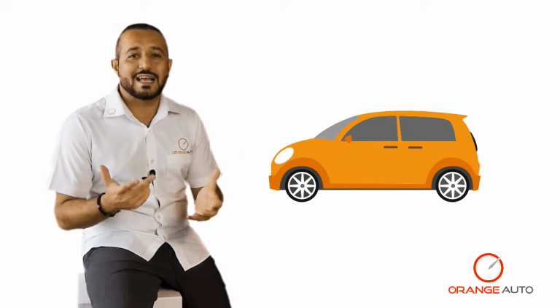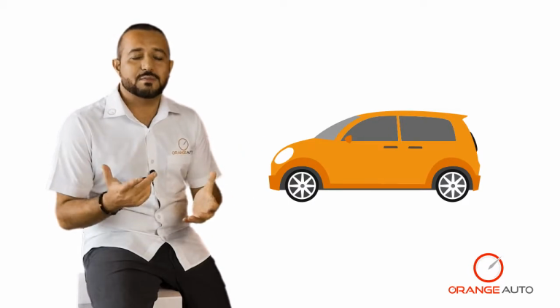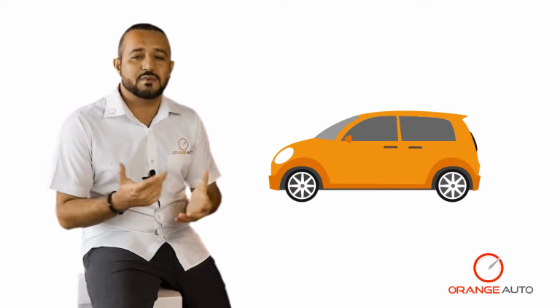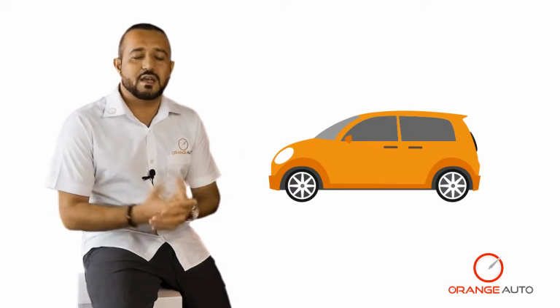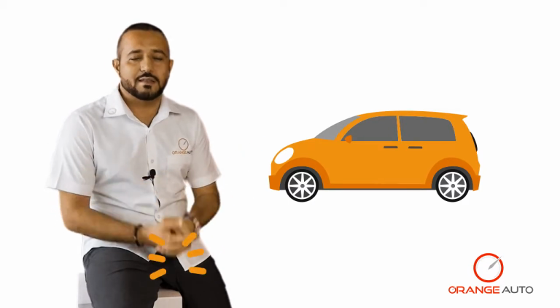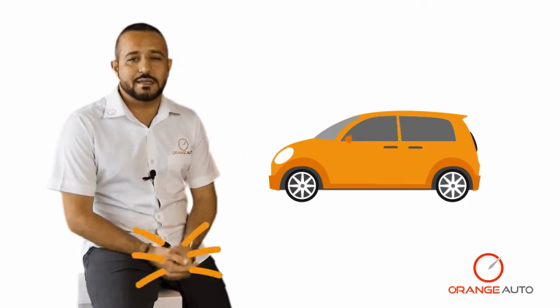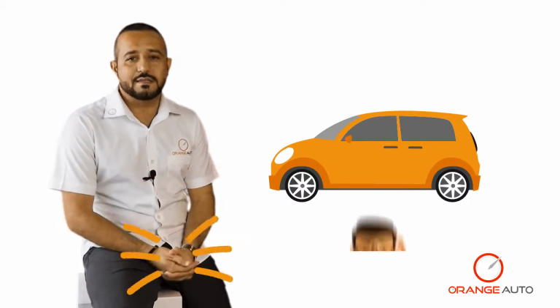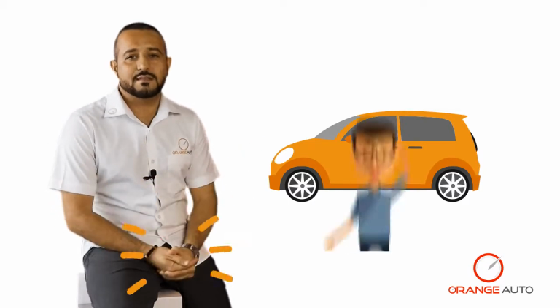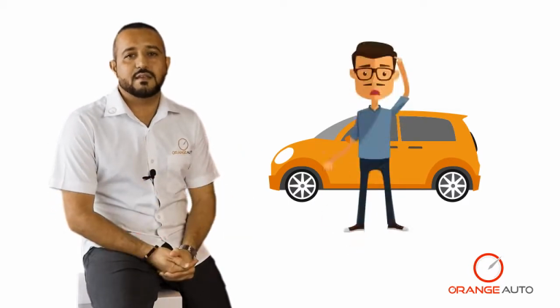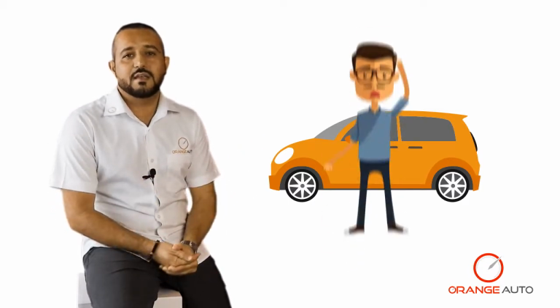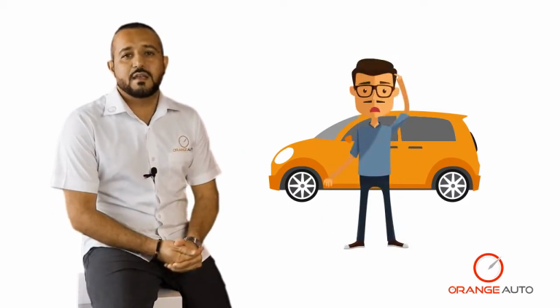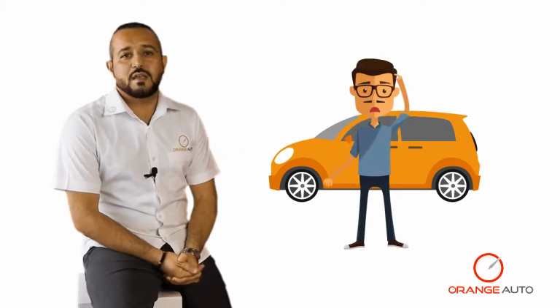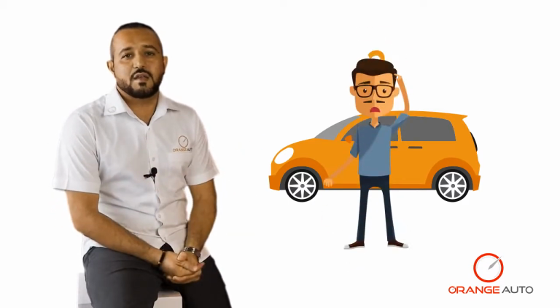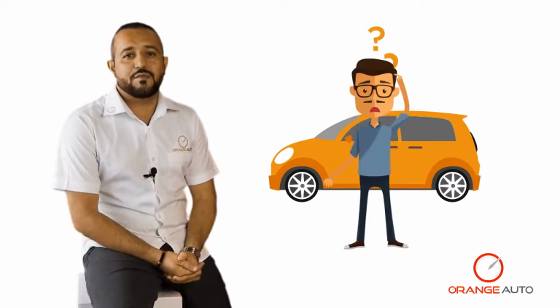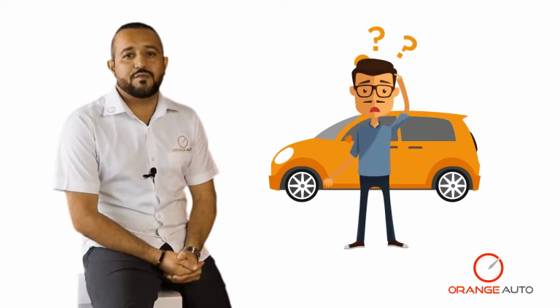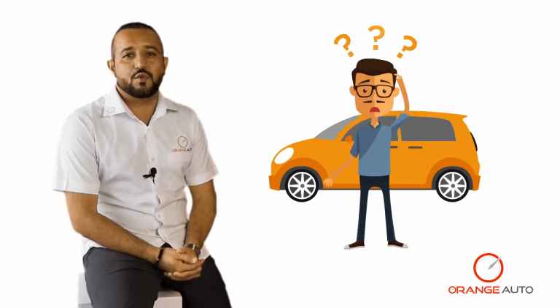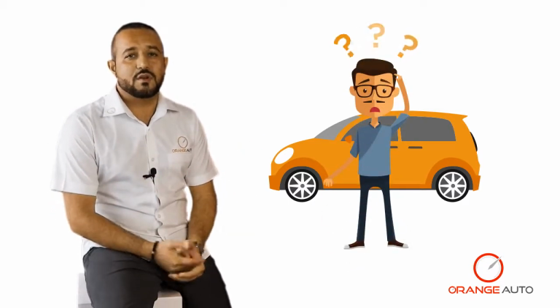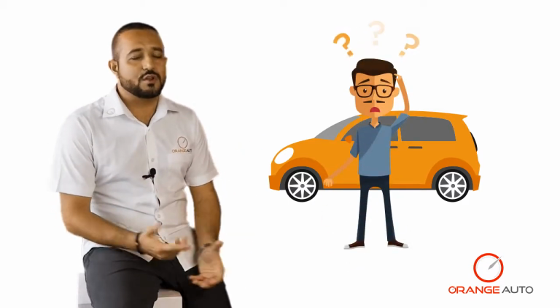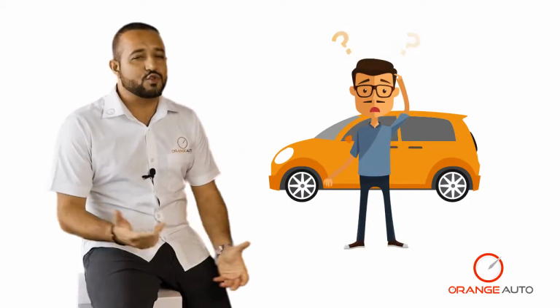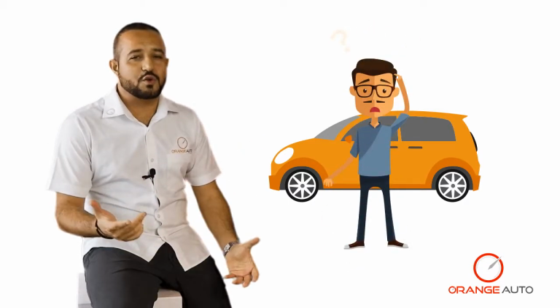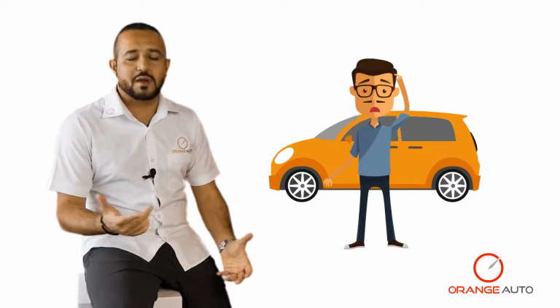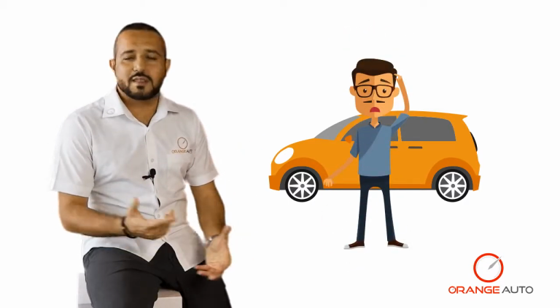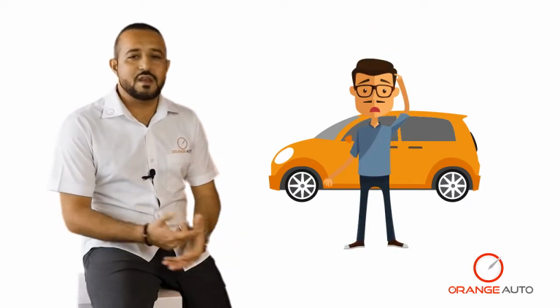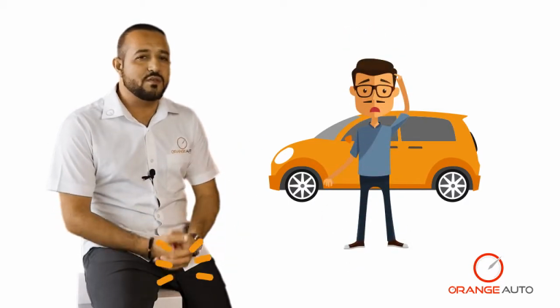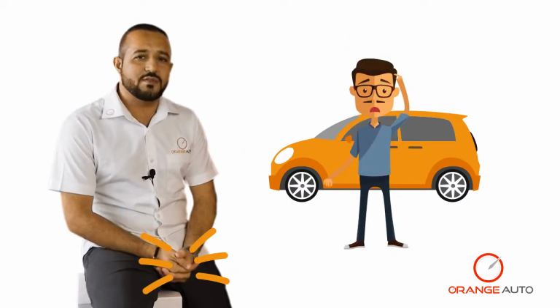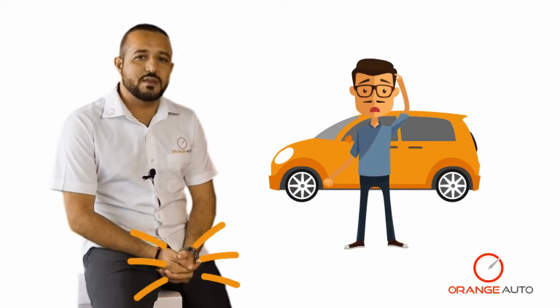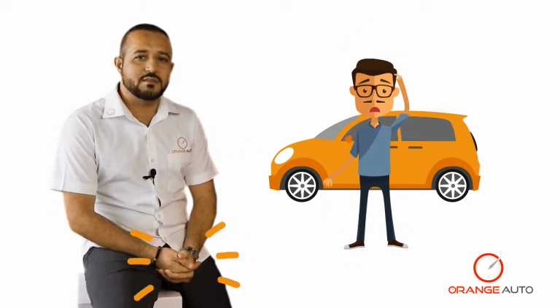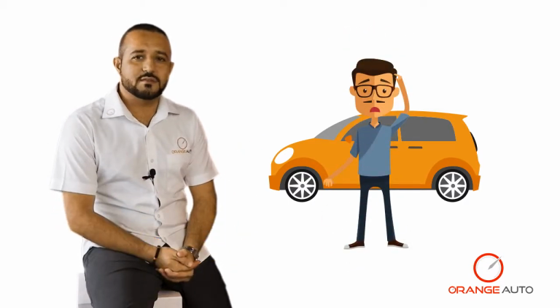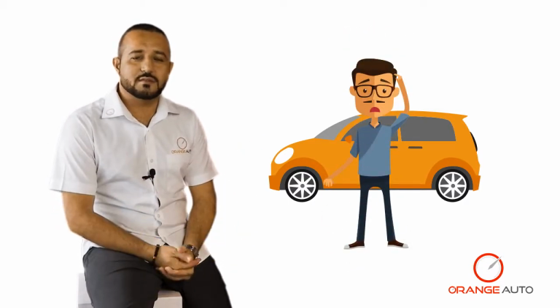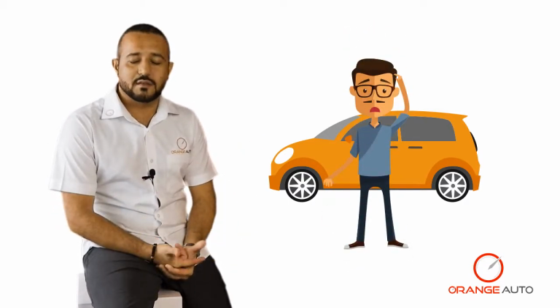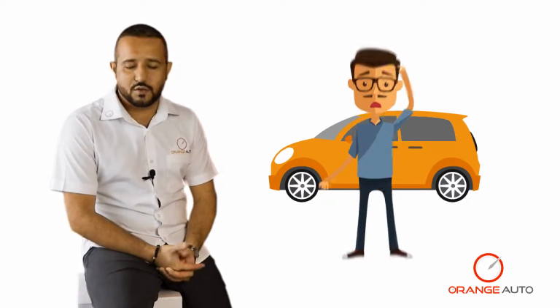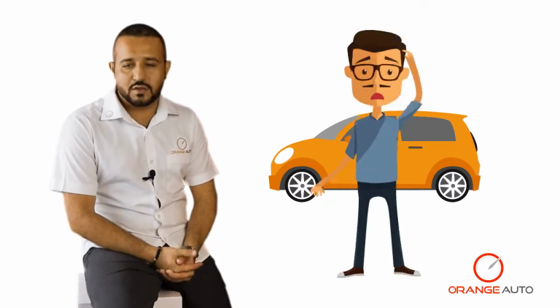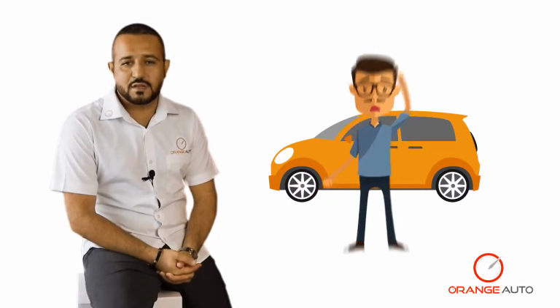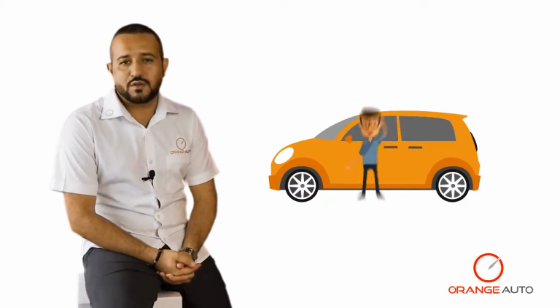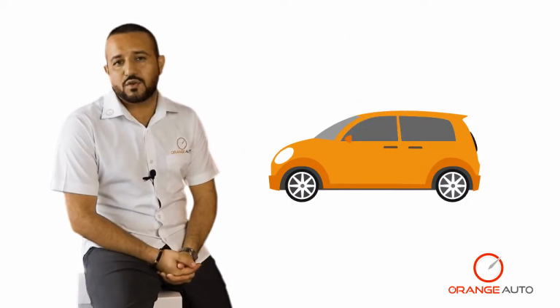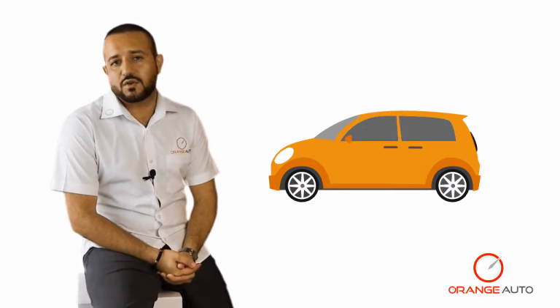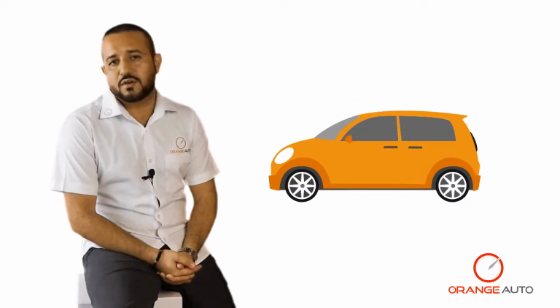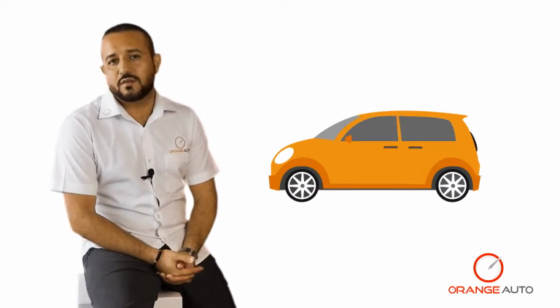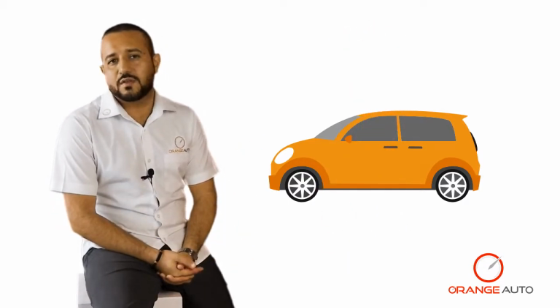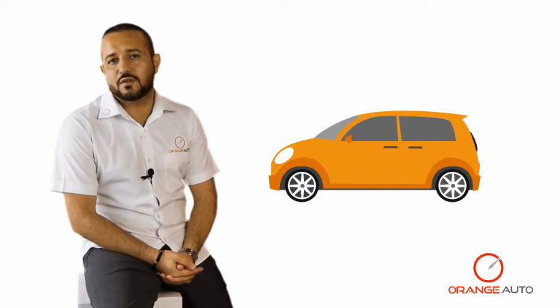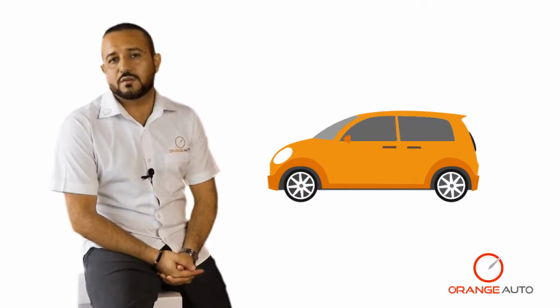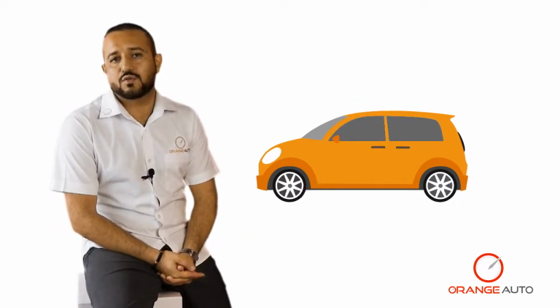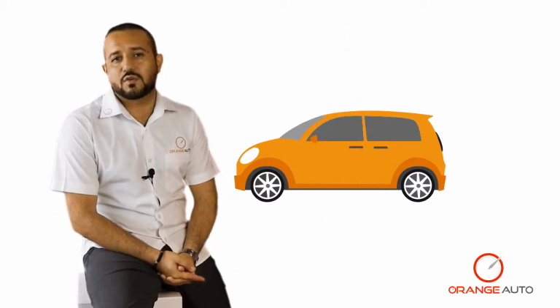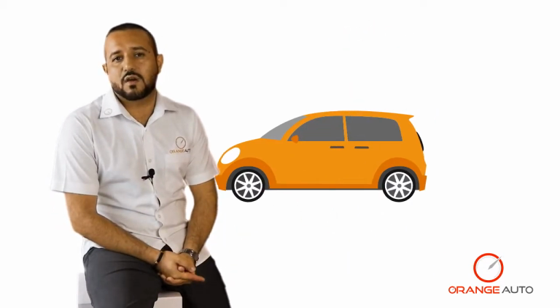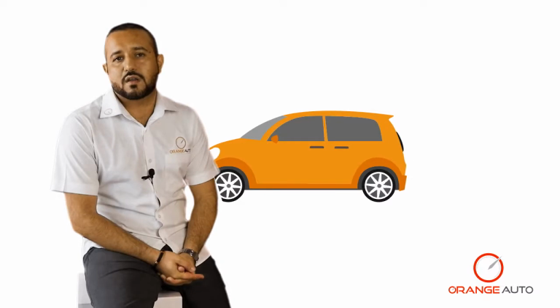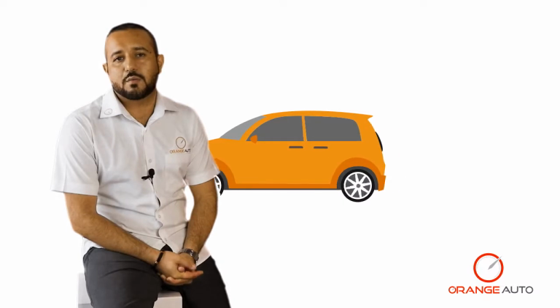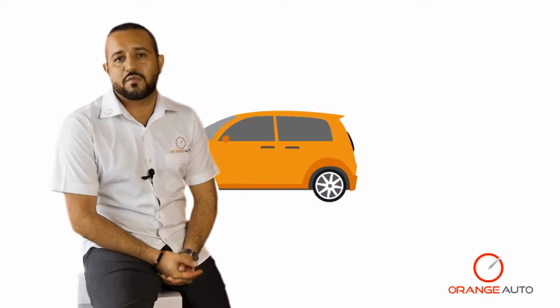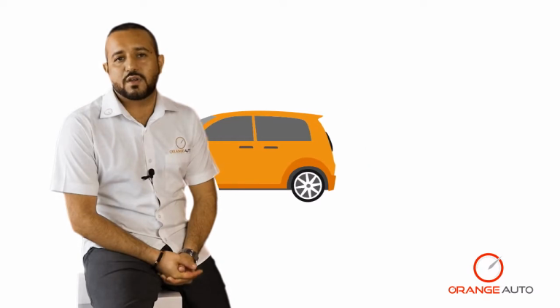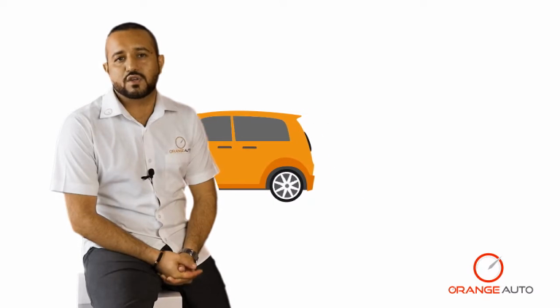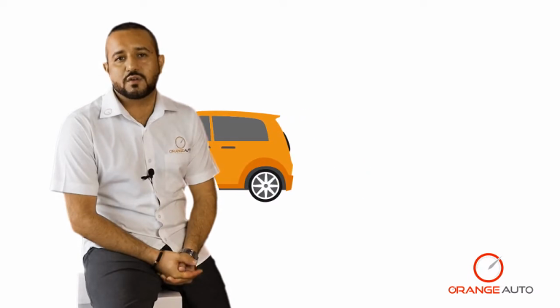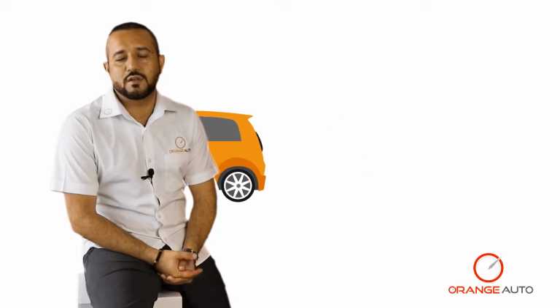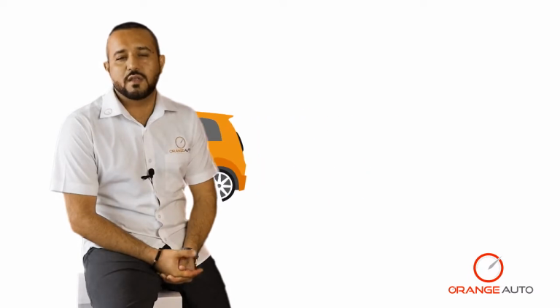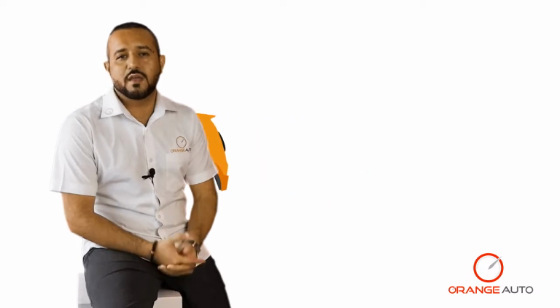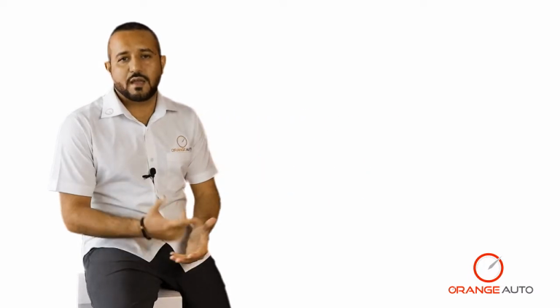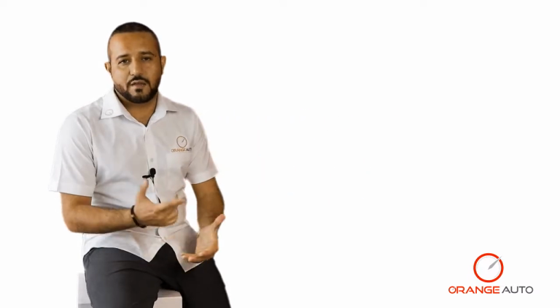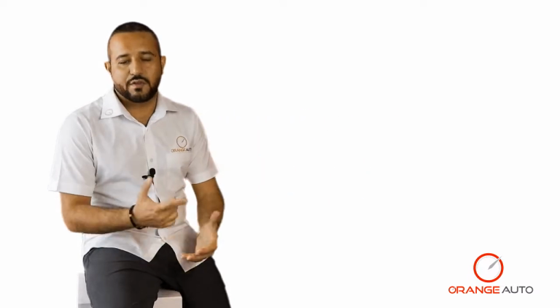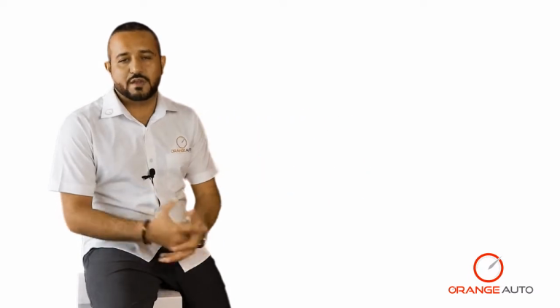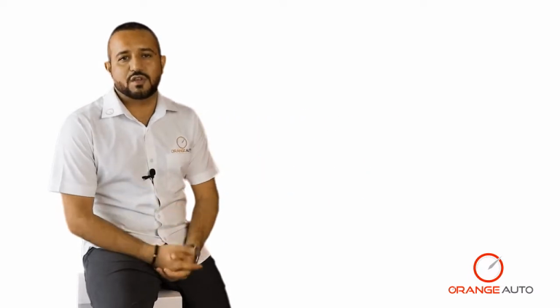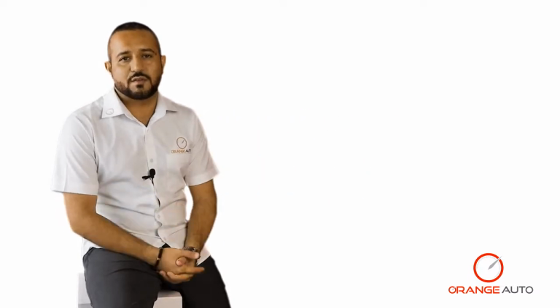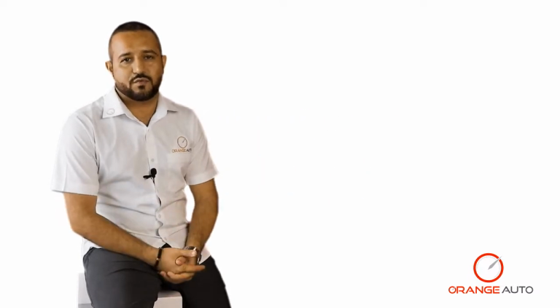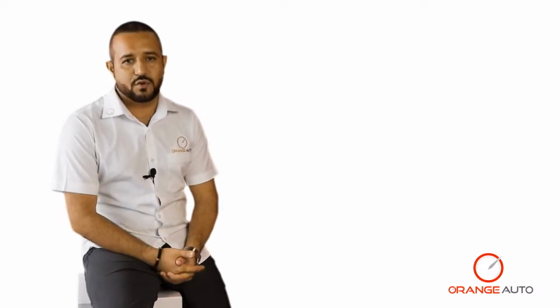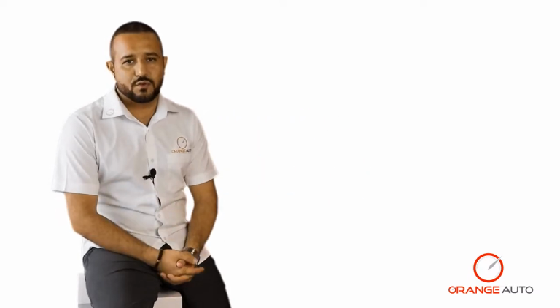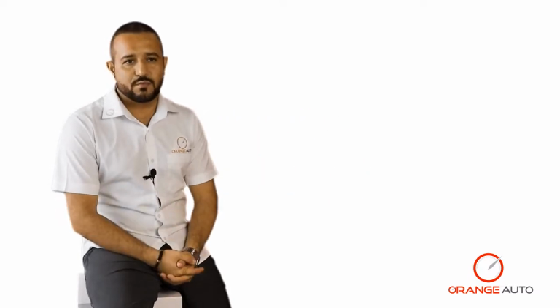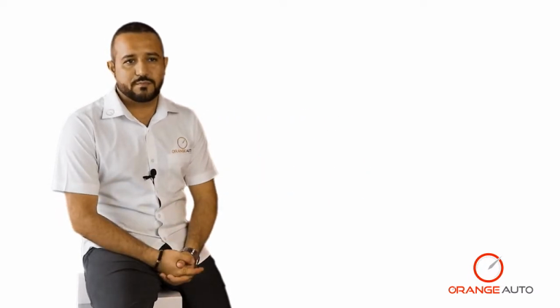Last but not least, if you are not sure about any of these, you can take your vehicle to a car care professional and they can check it for you.